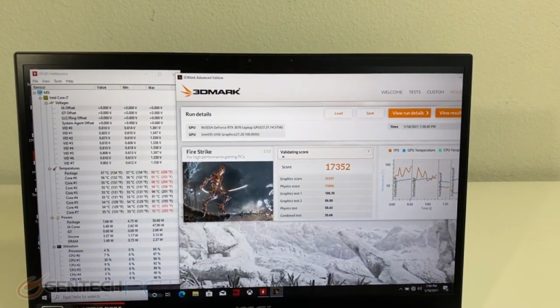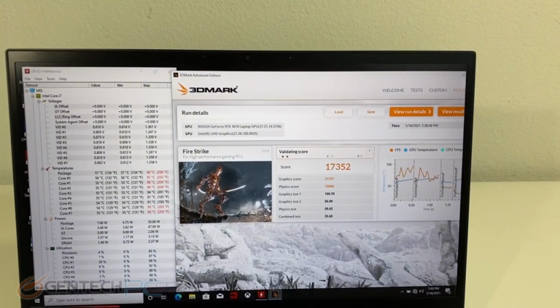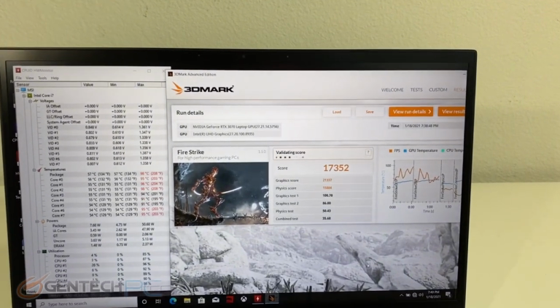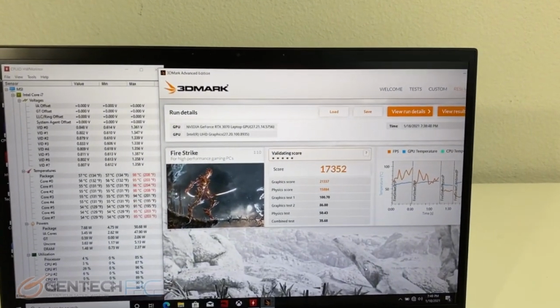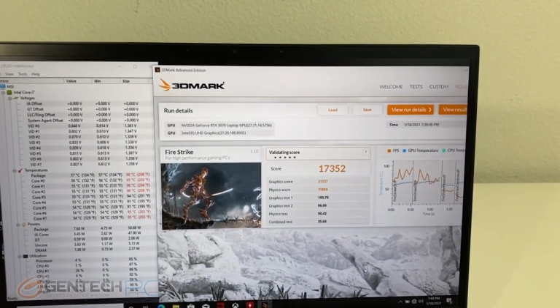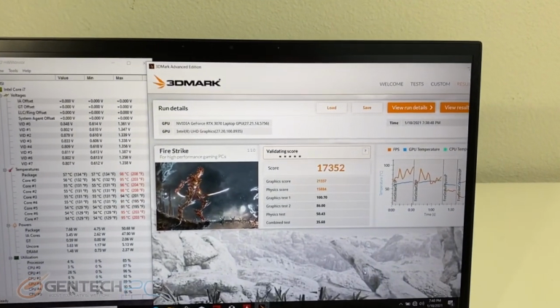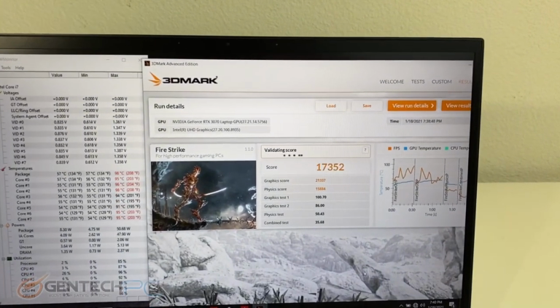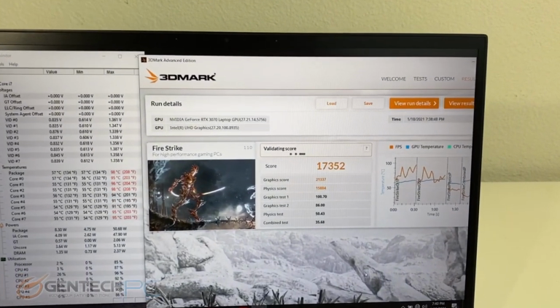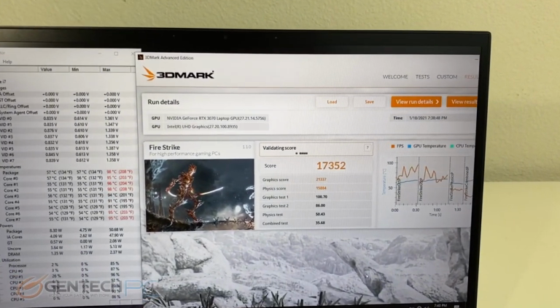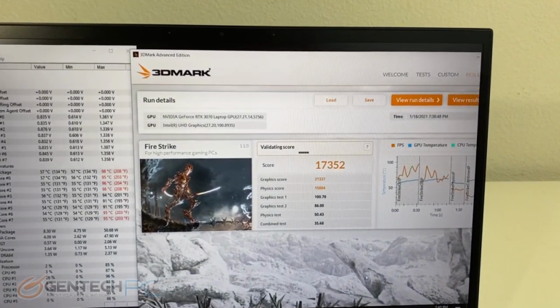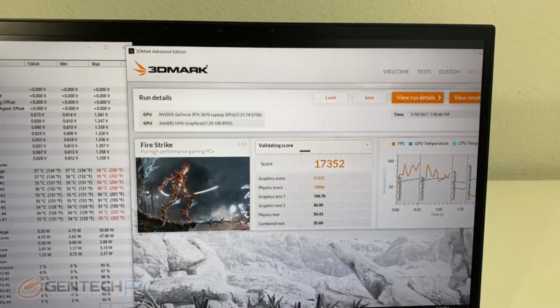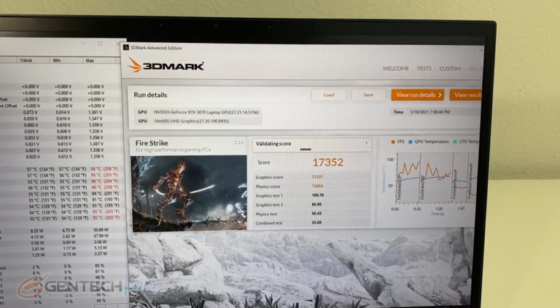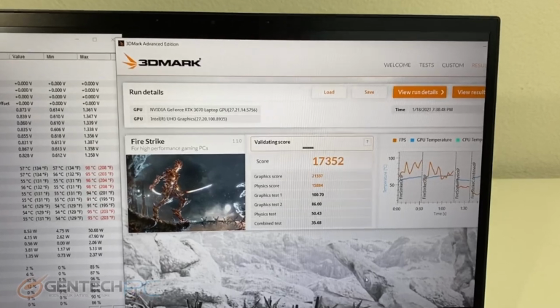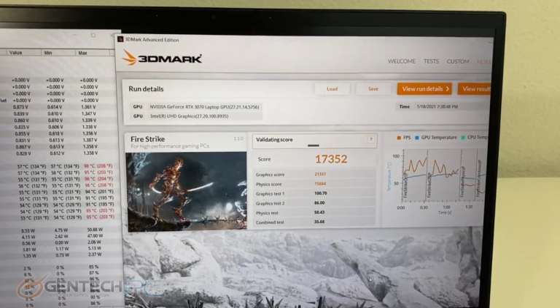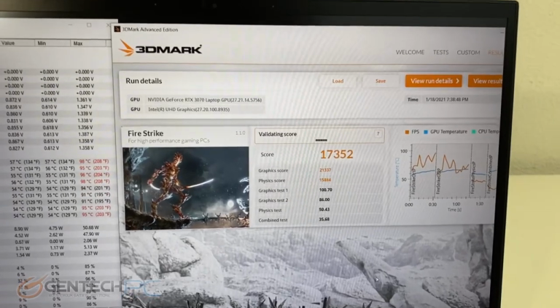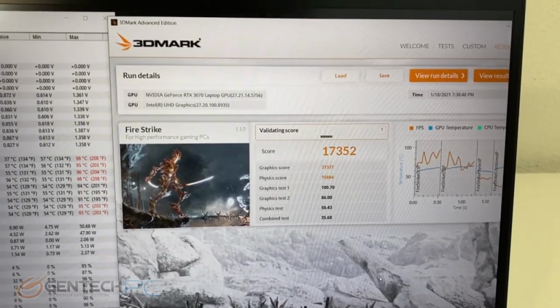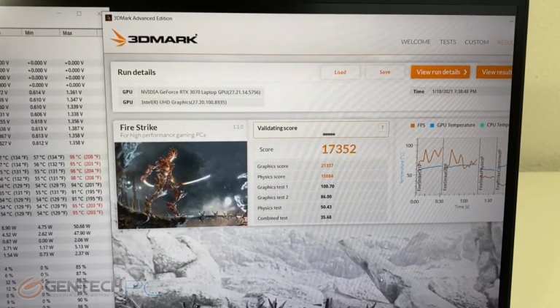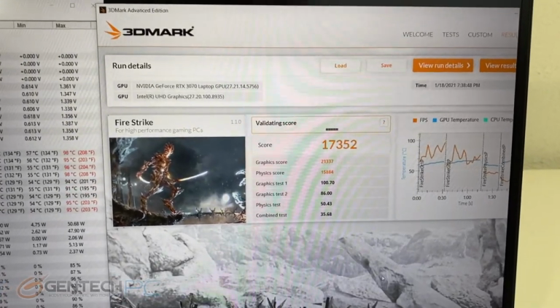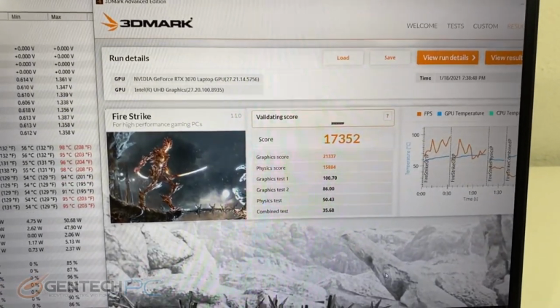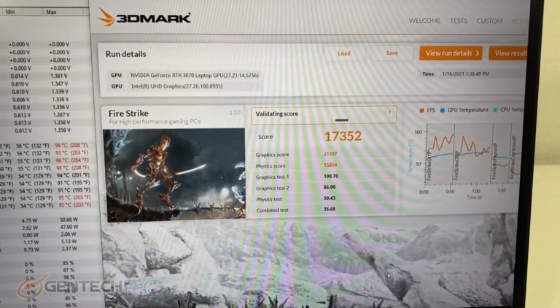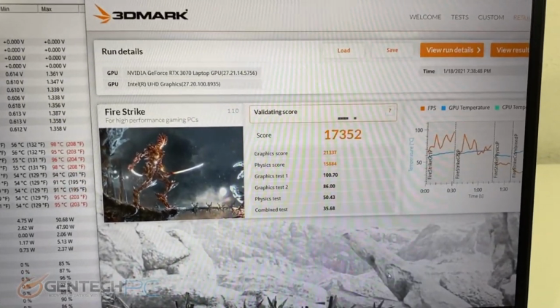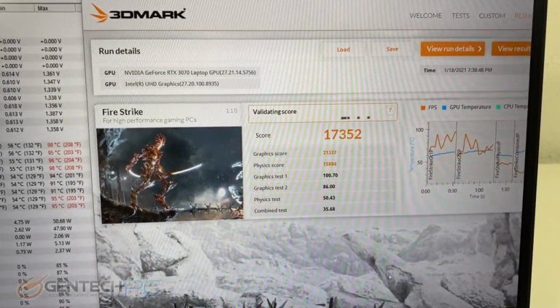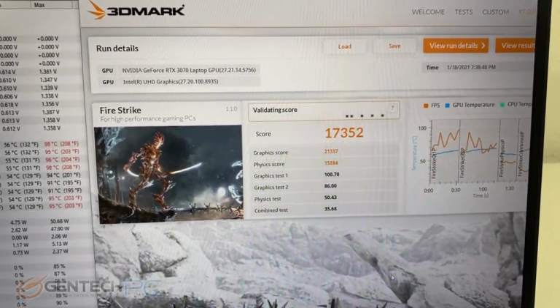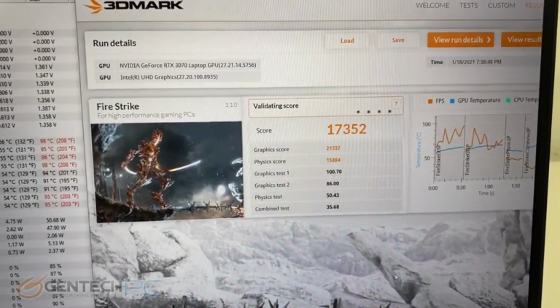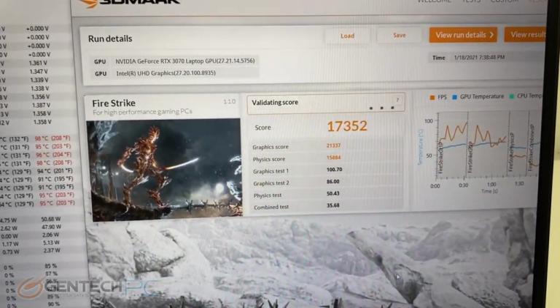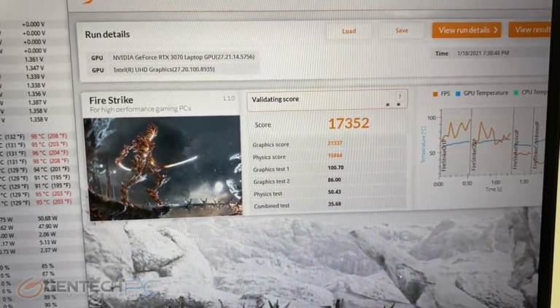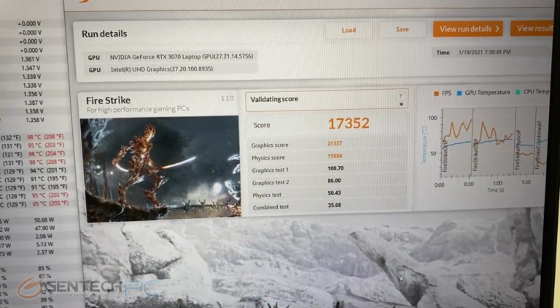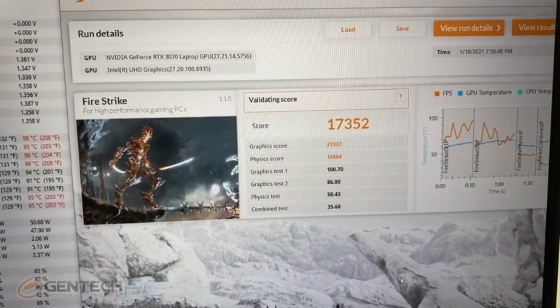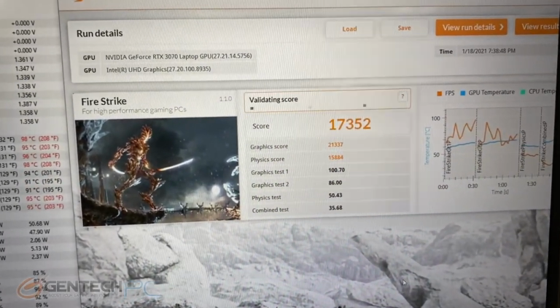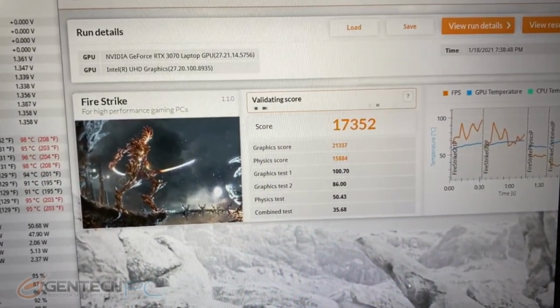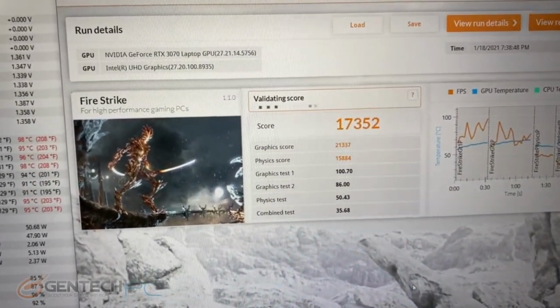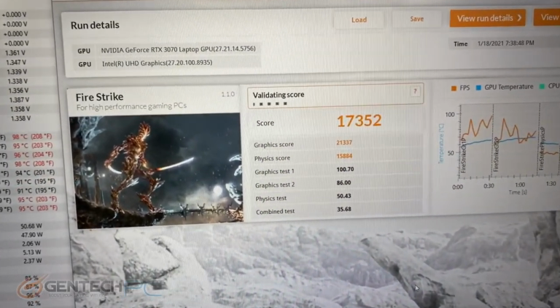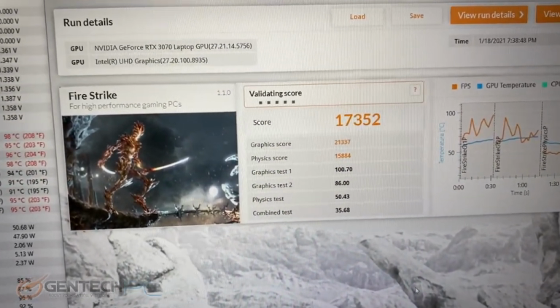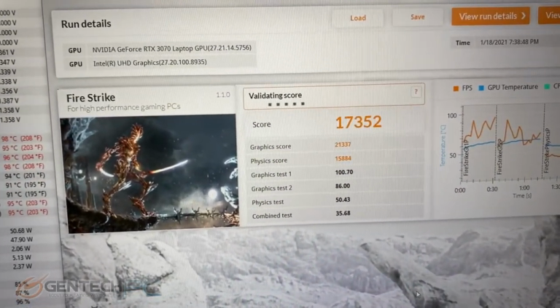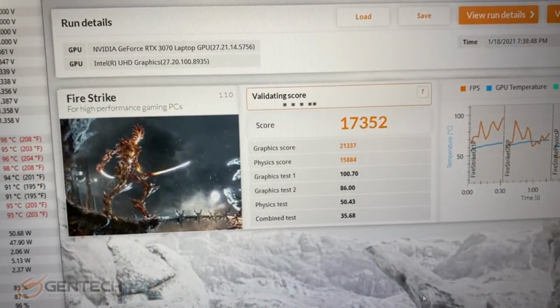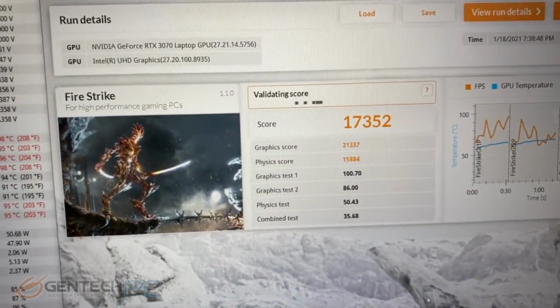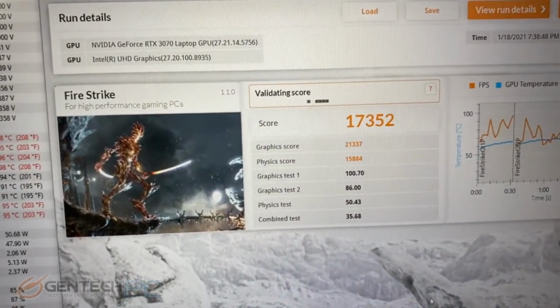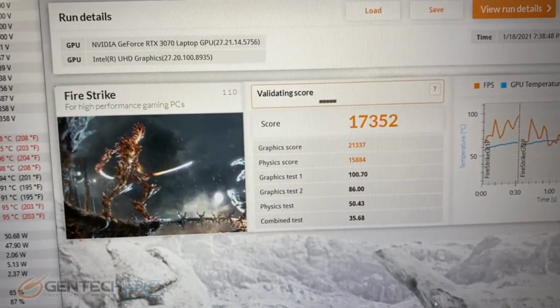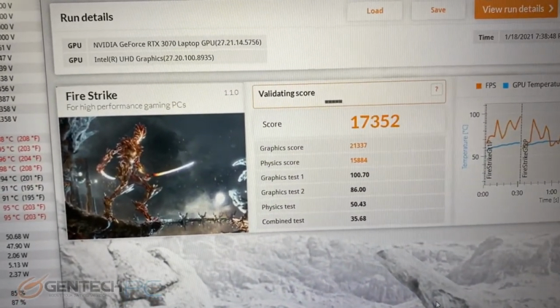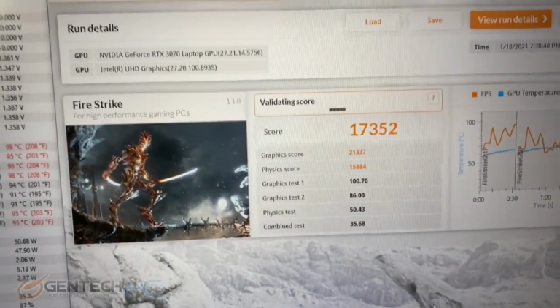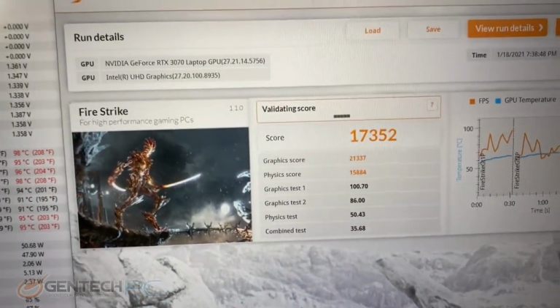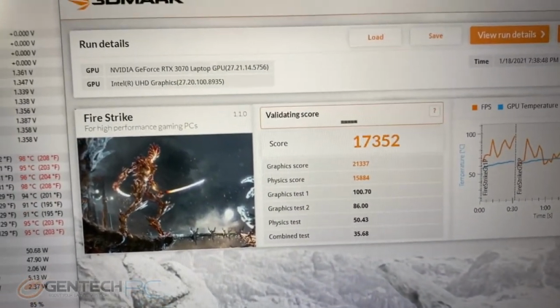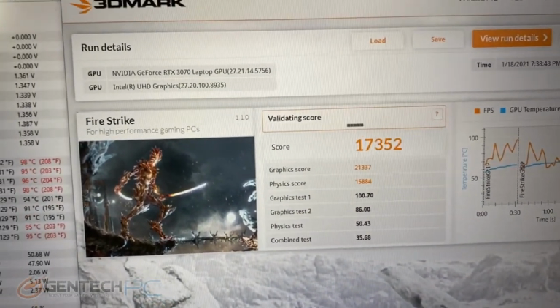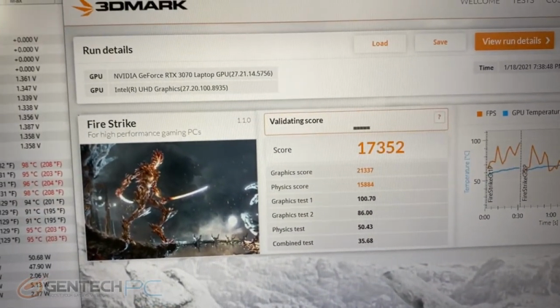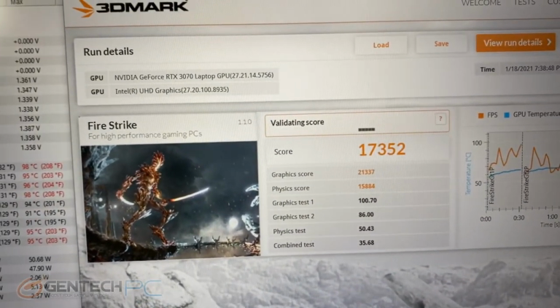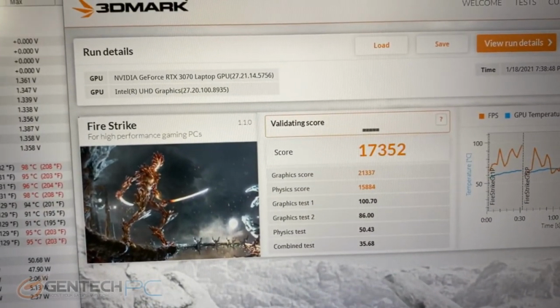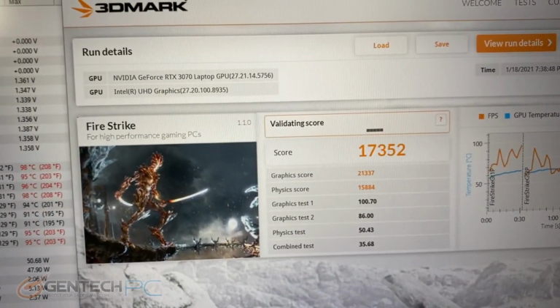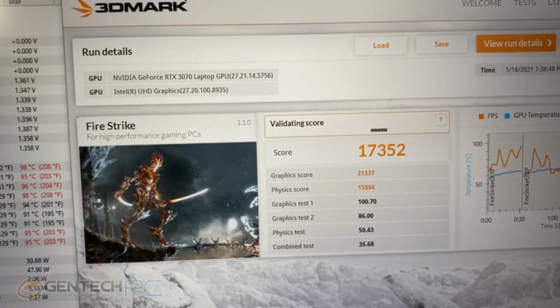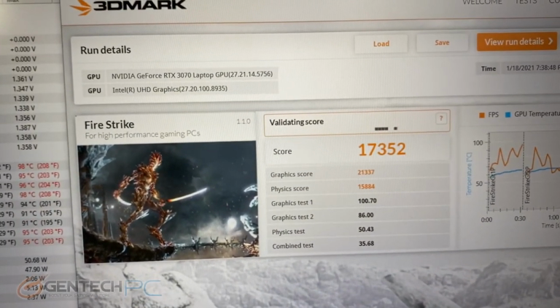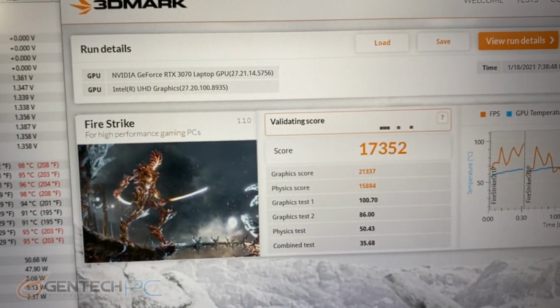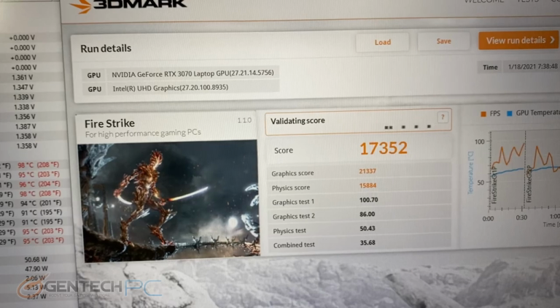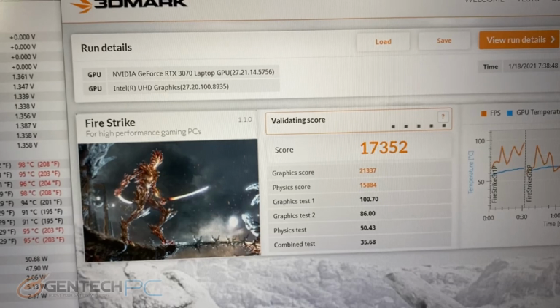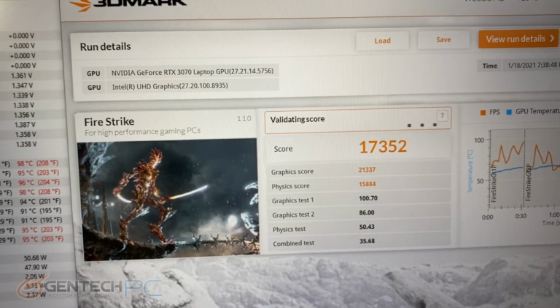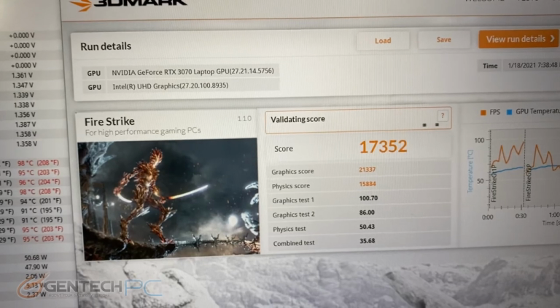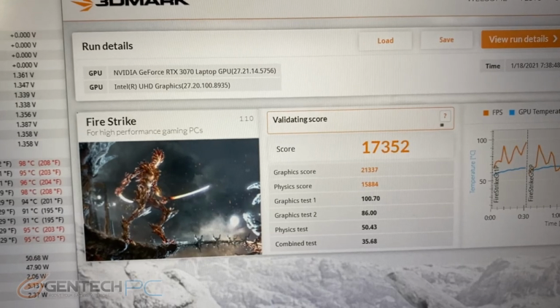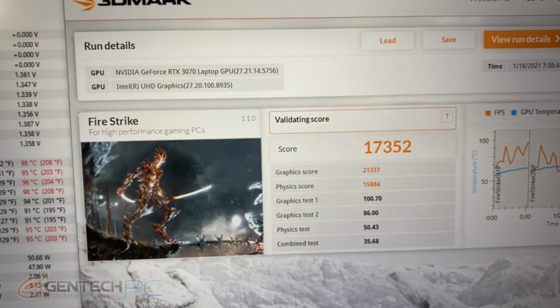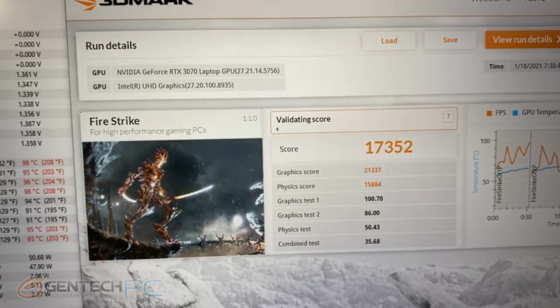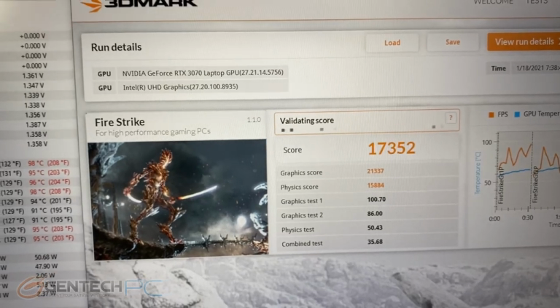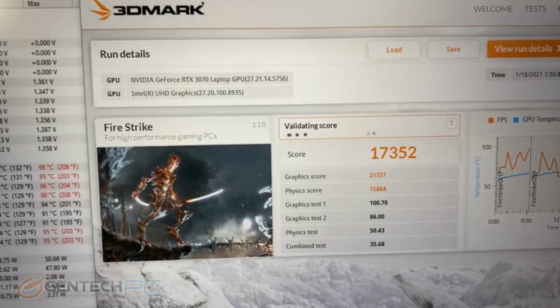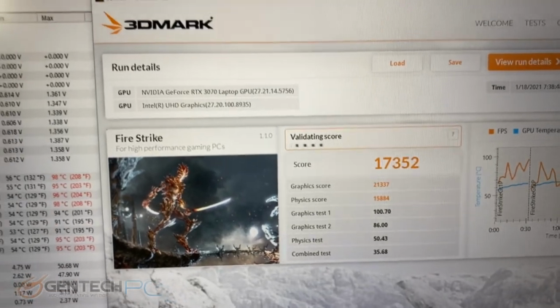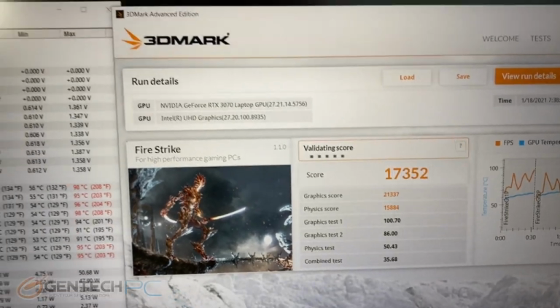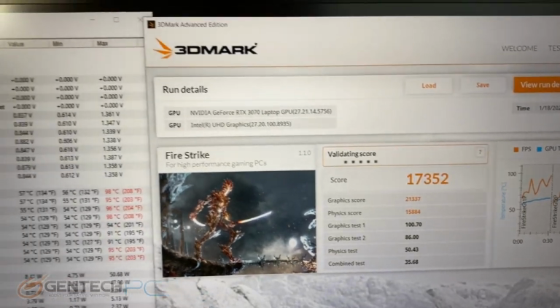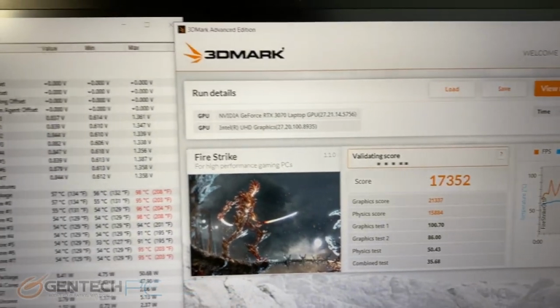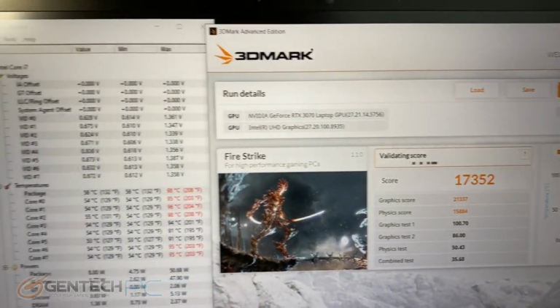Our benchmark is completed. 3DMark Firestrike came in at 17,352 points. You can of course look that up and compare it against our other systems.